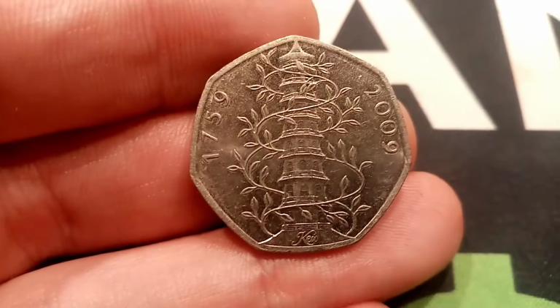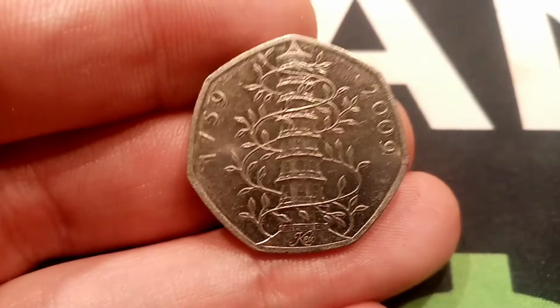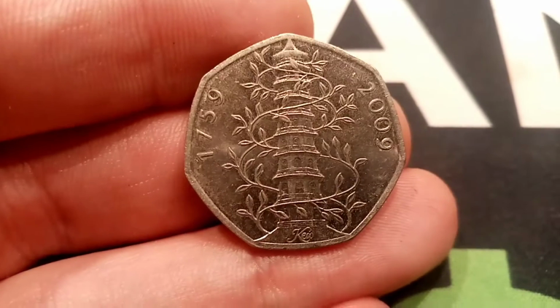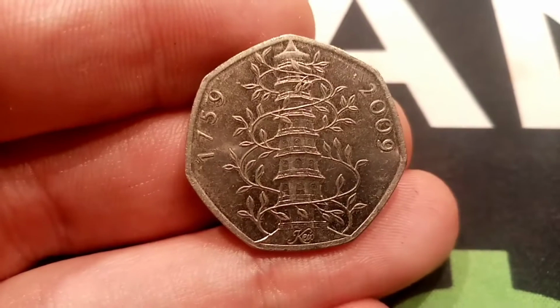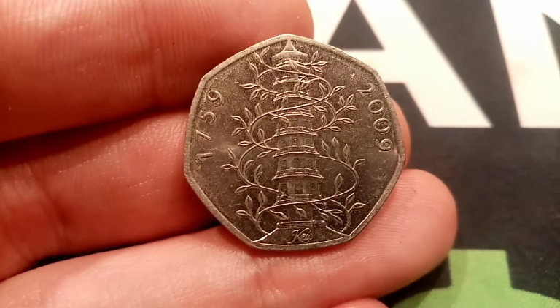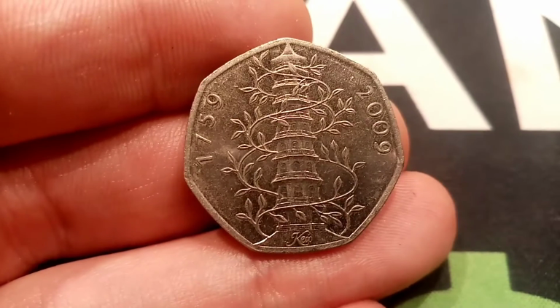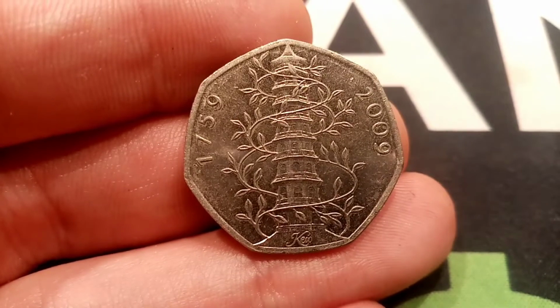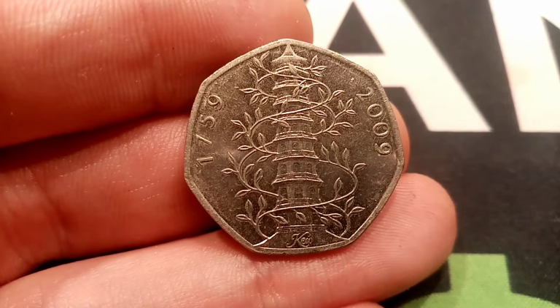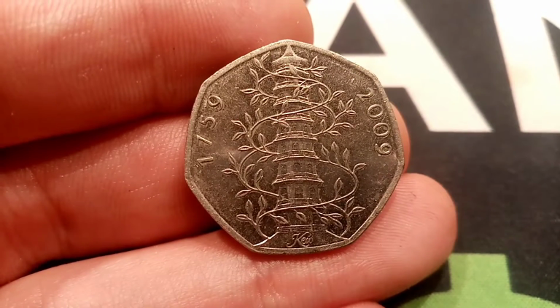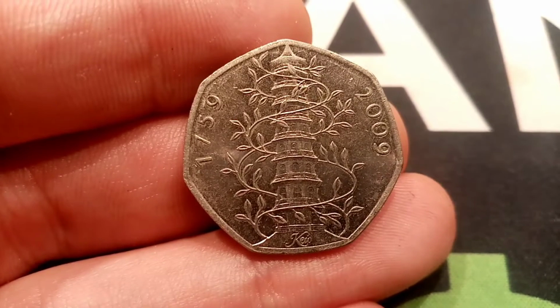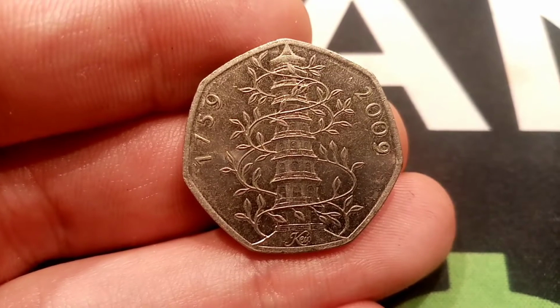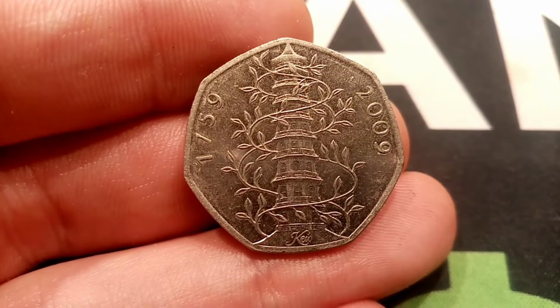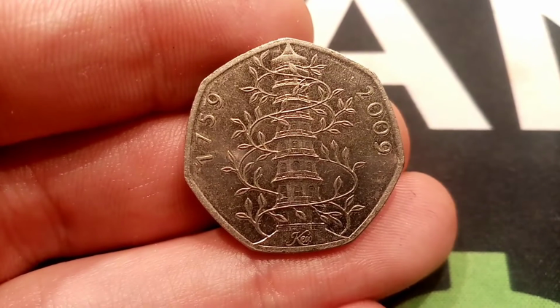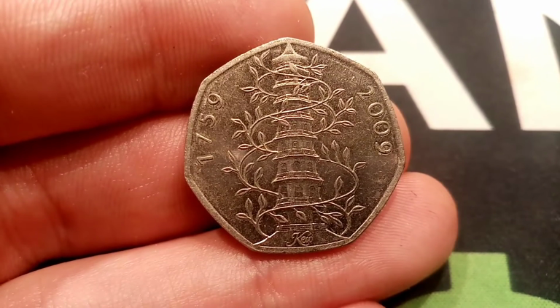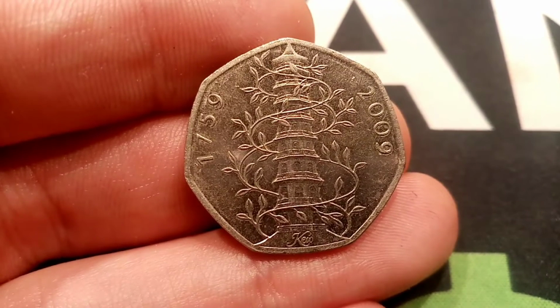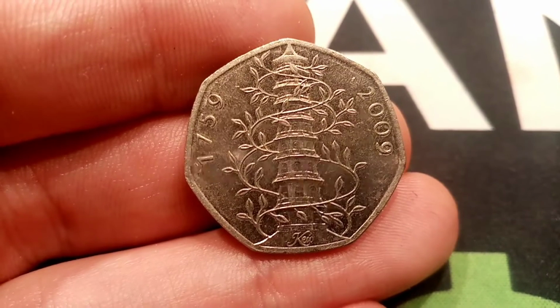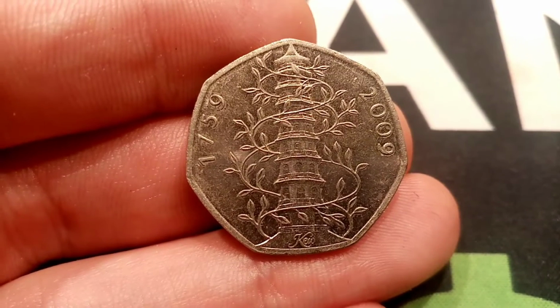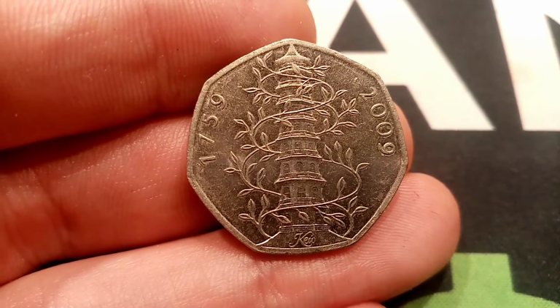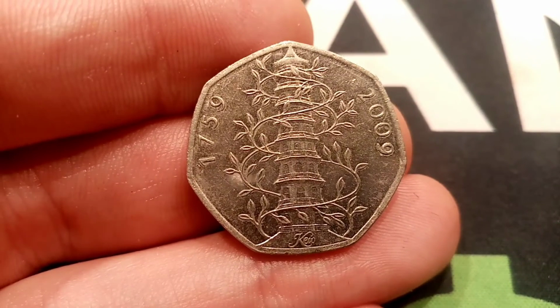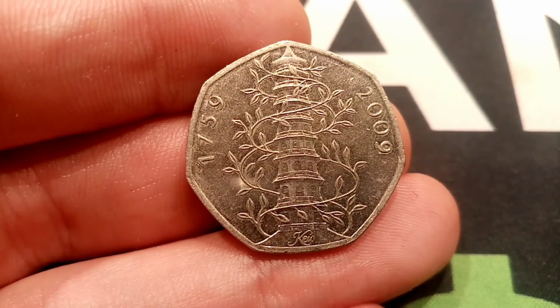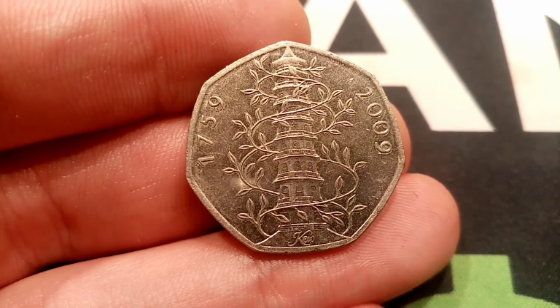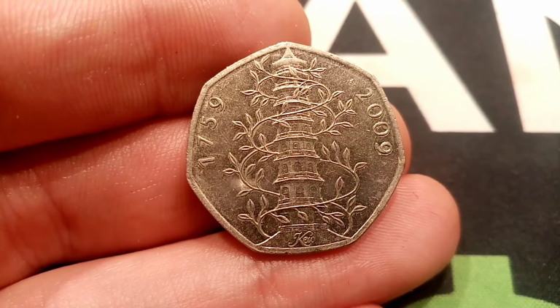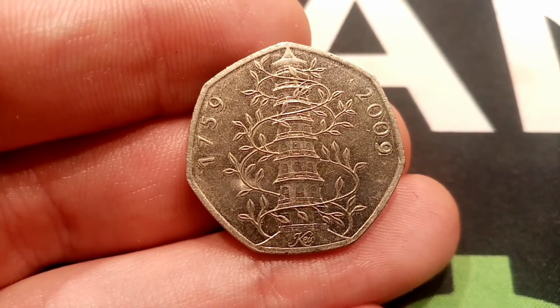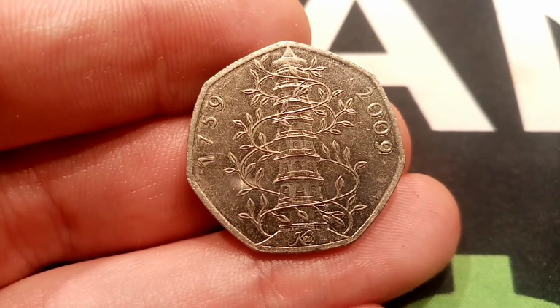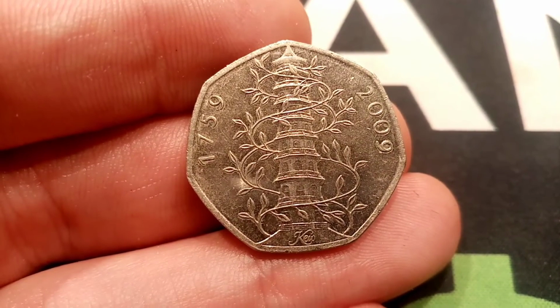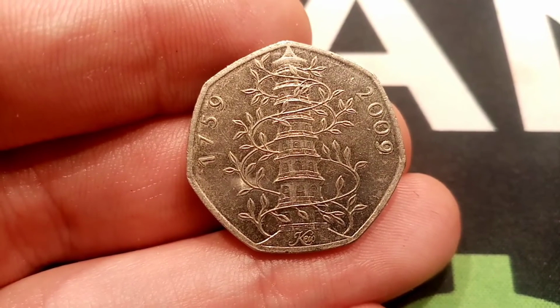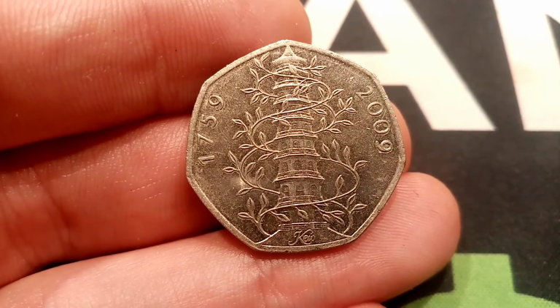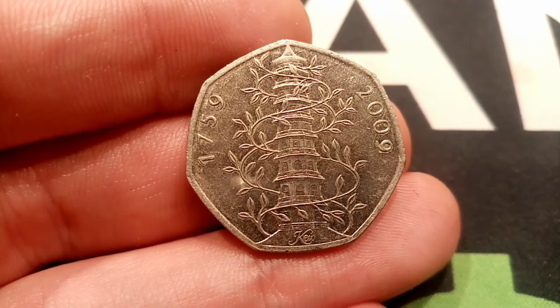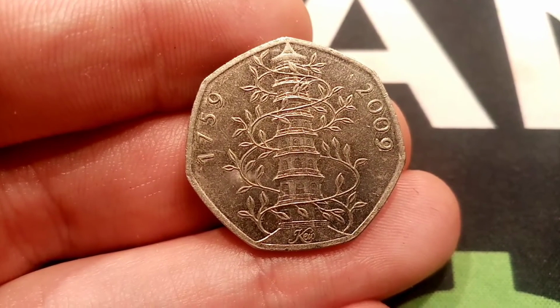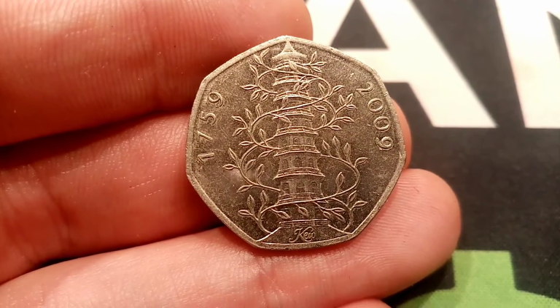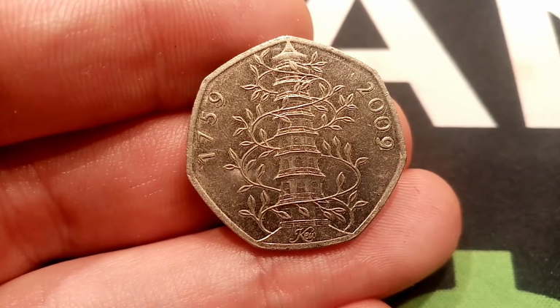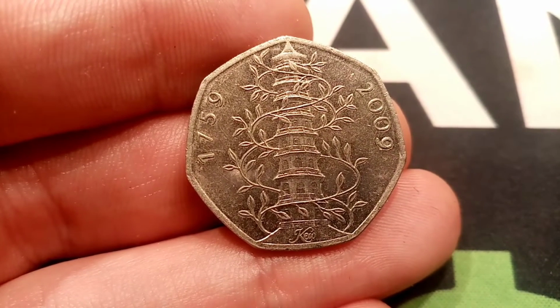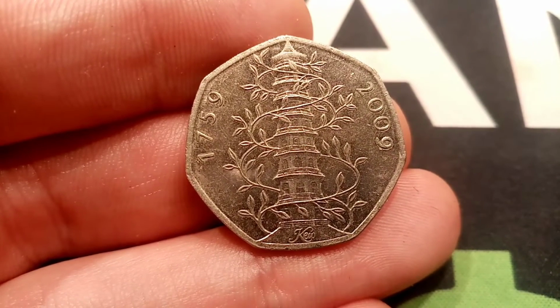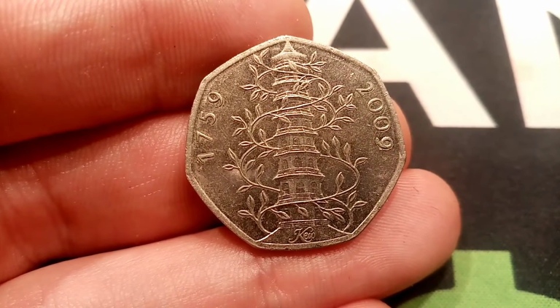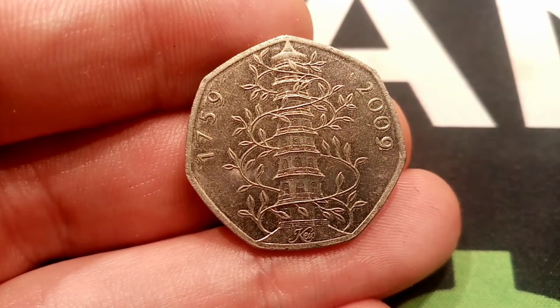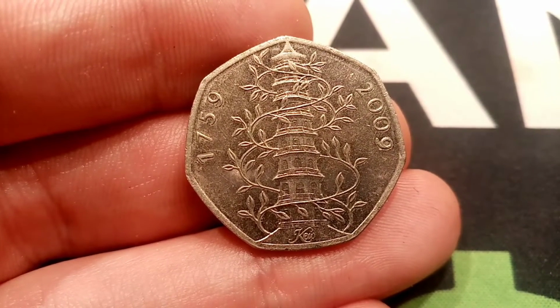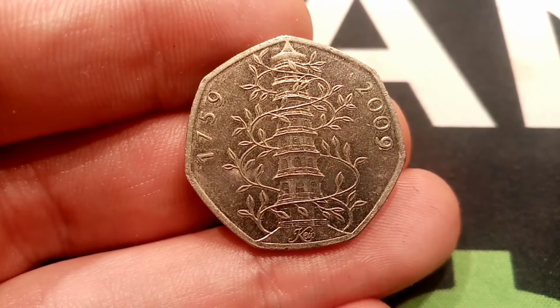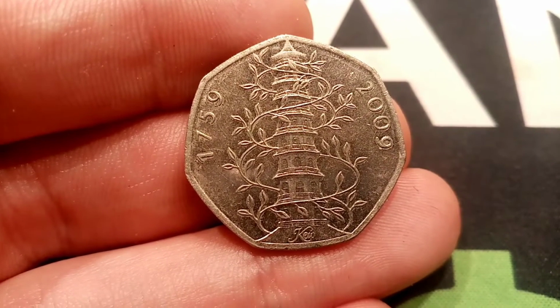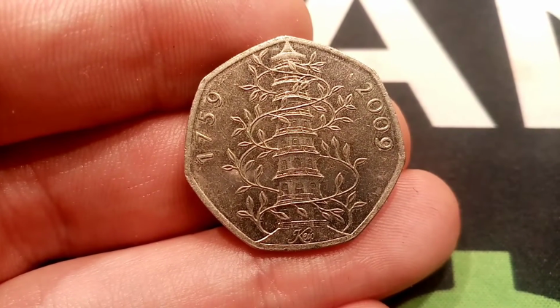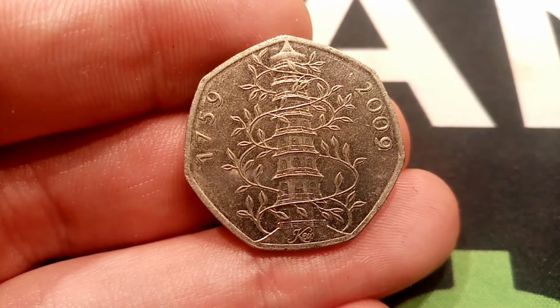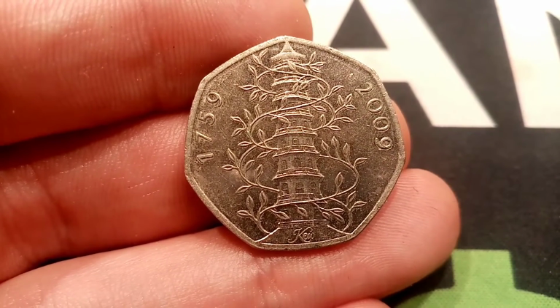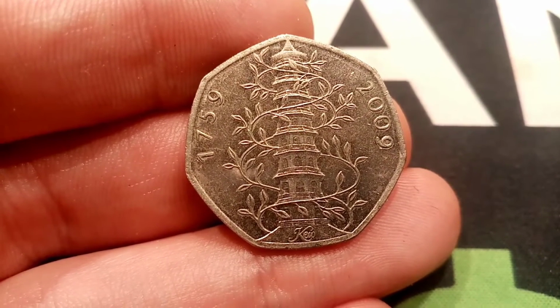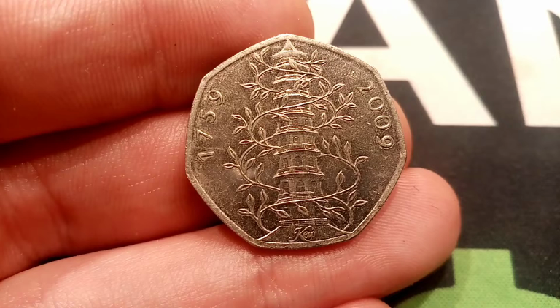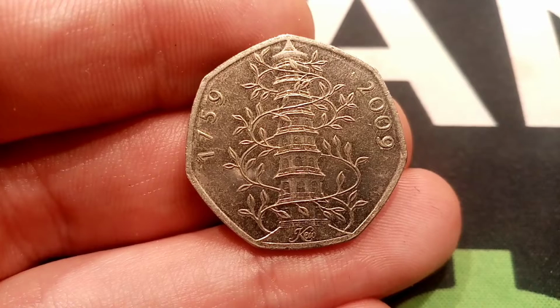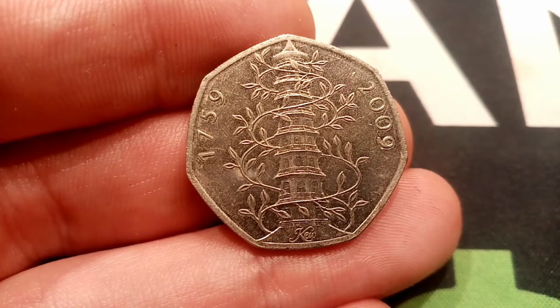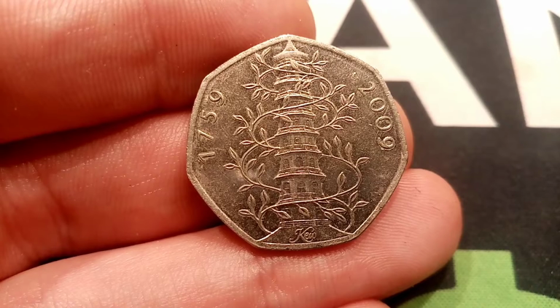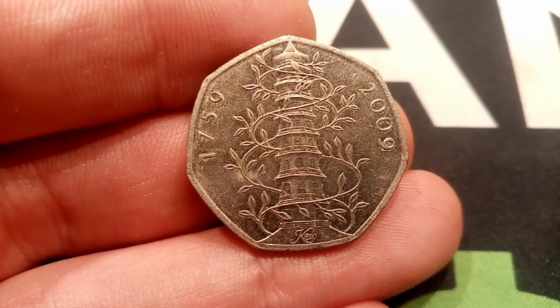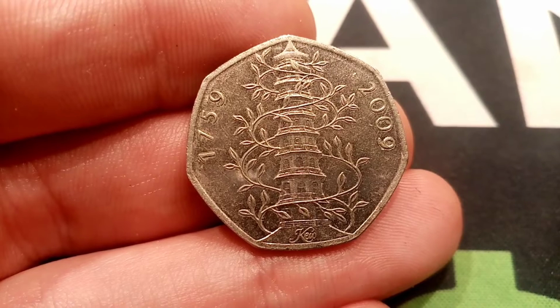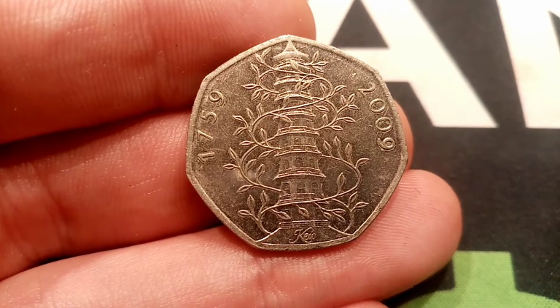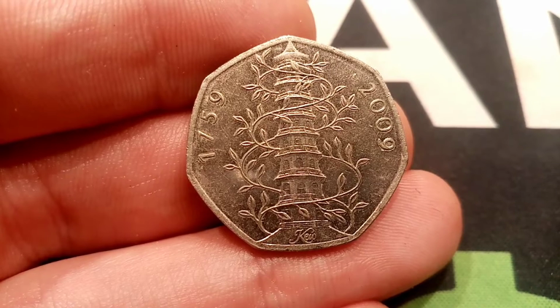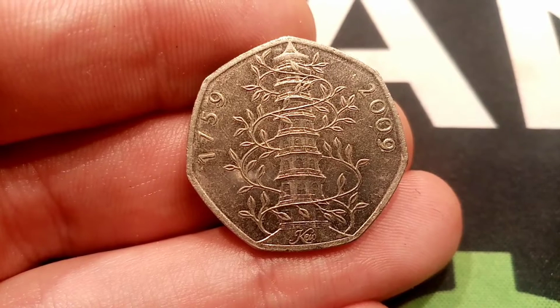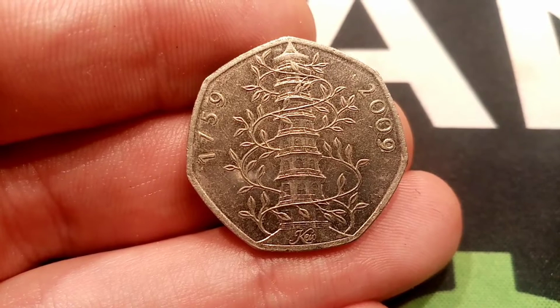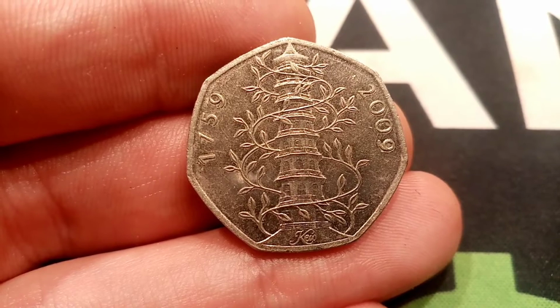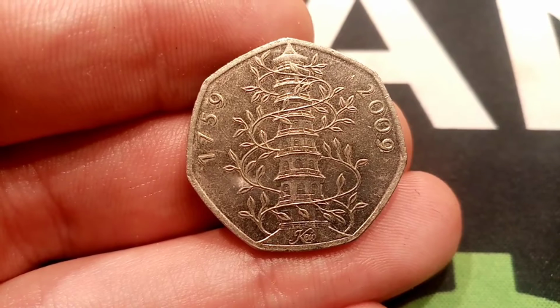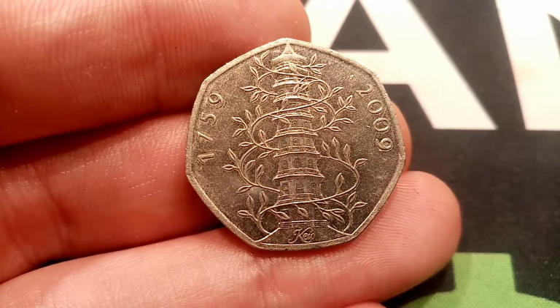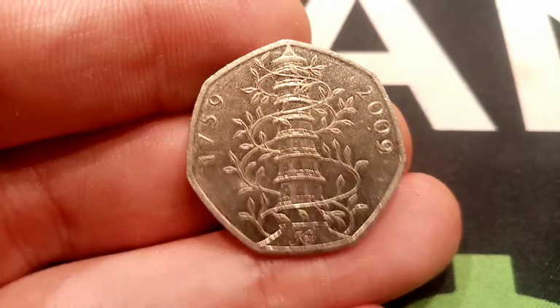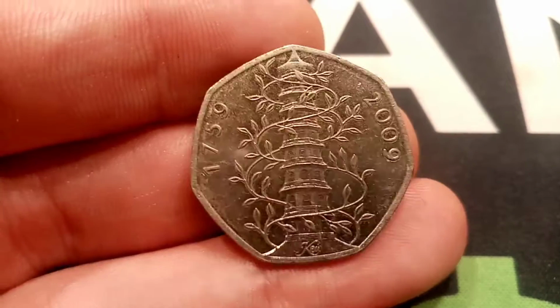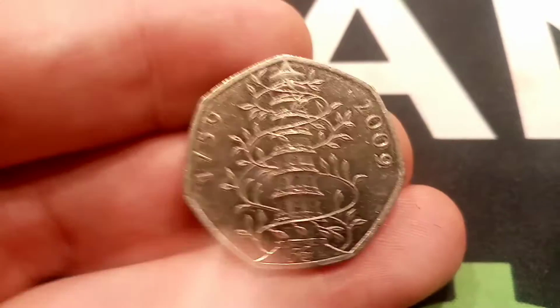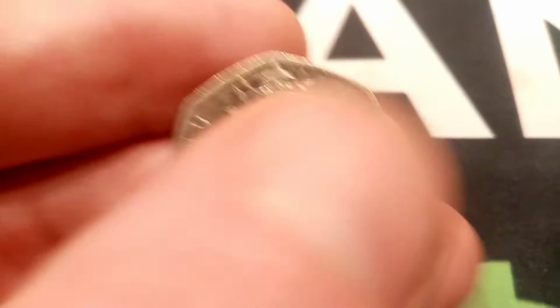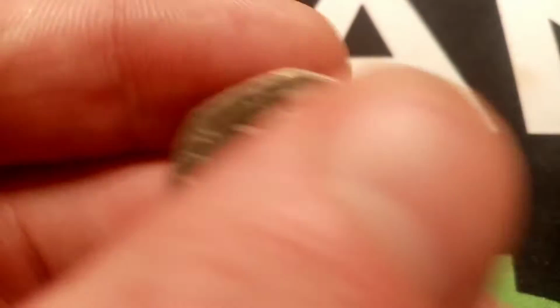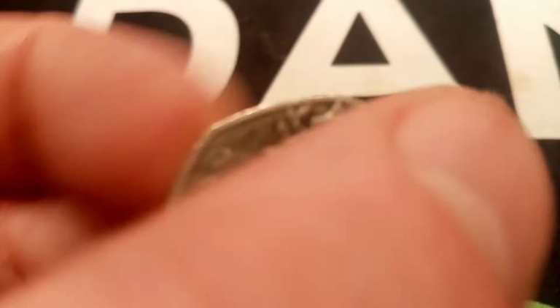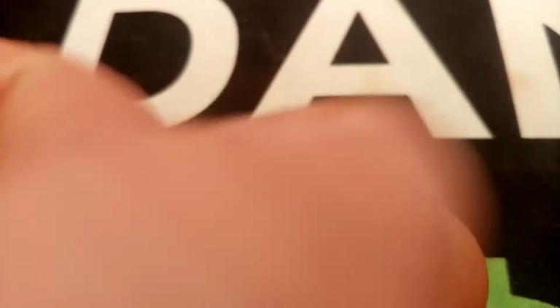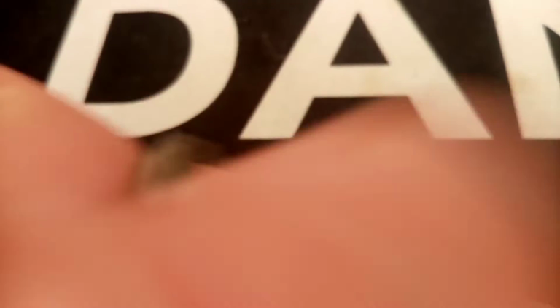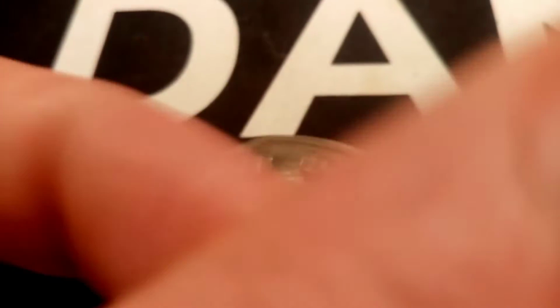So again, just start your comment with 'Day 6' to keep the bot accounts away. The last thing I want is loads of problems when it does come down to the prize draw.